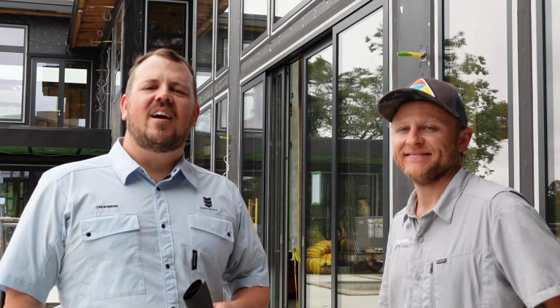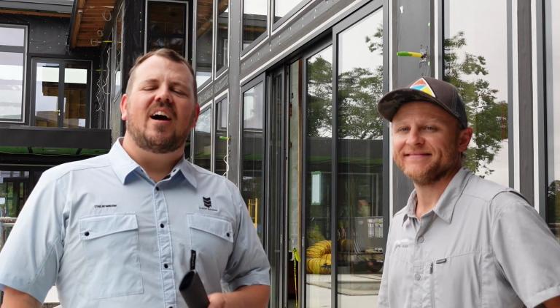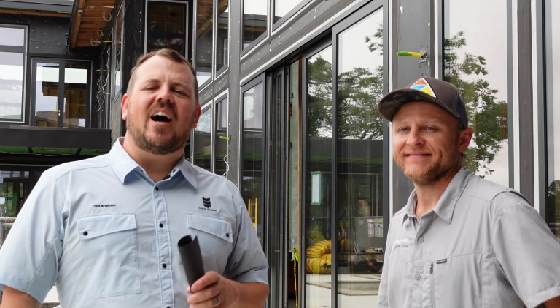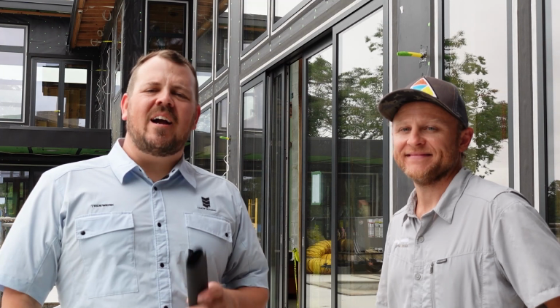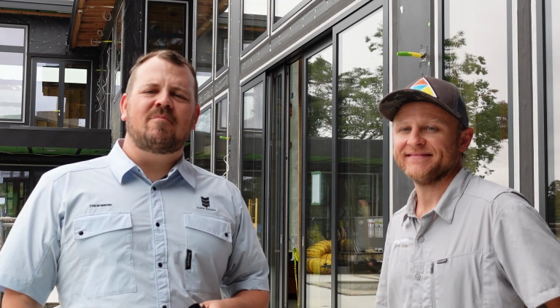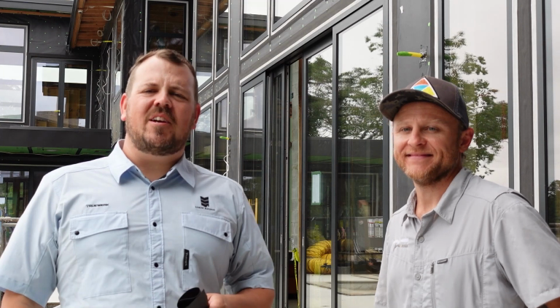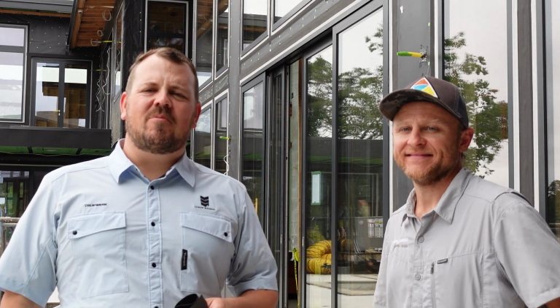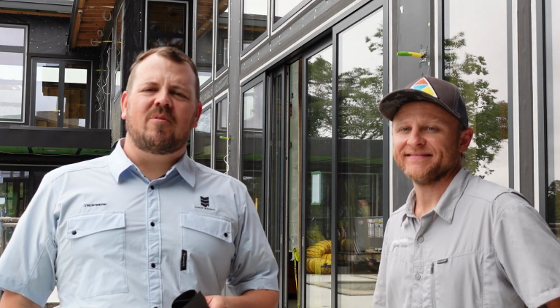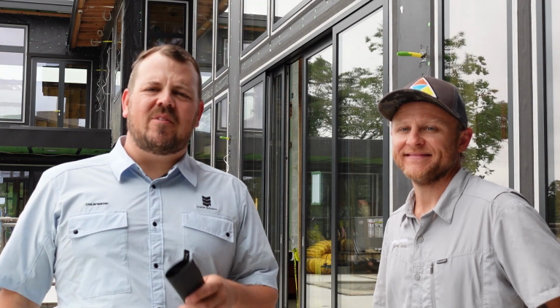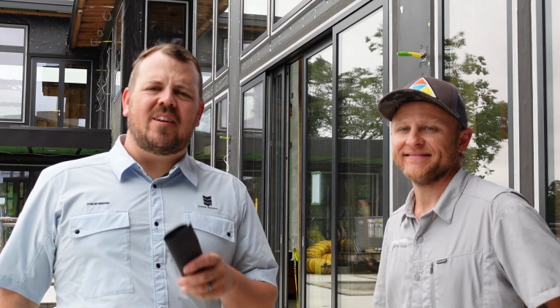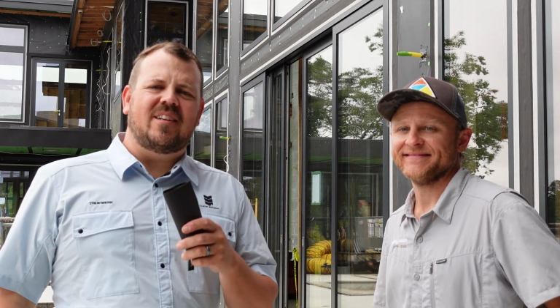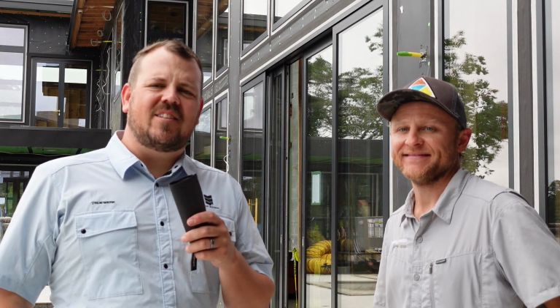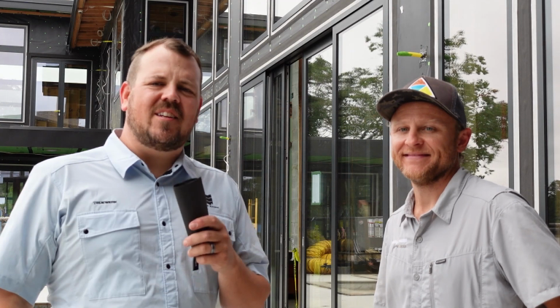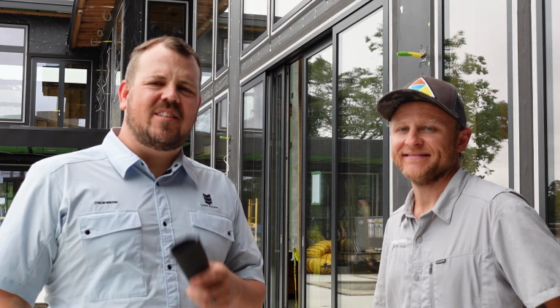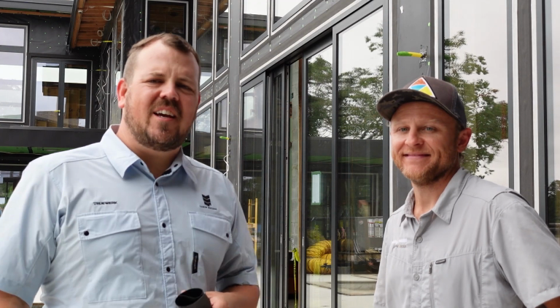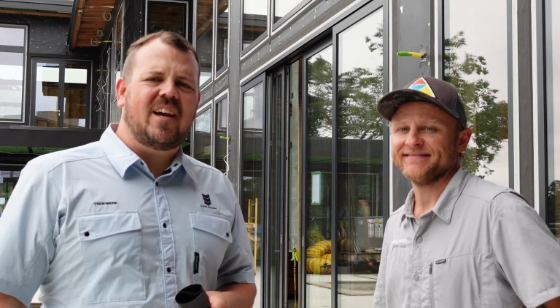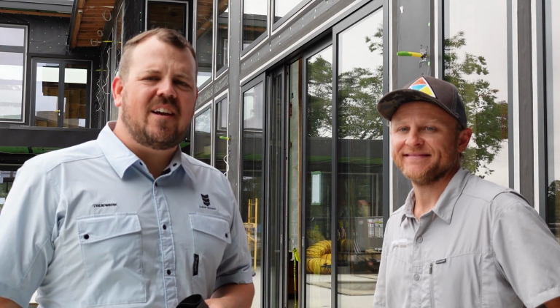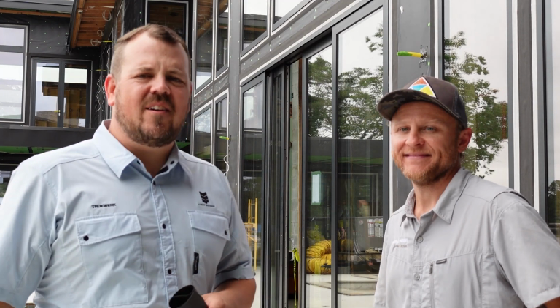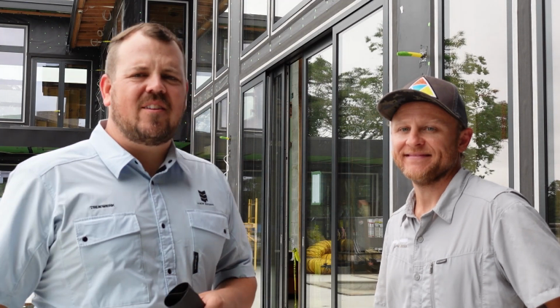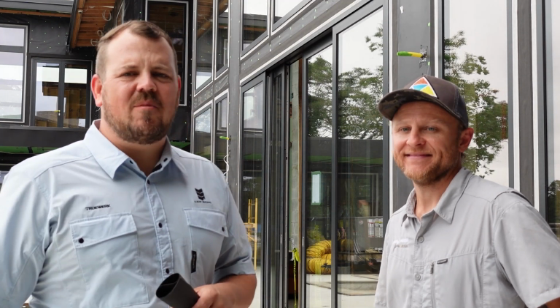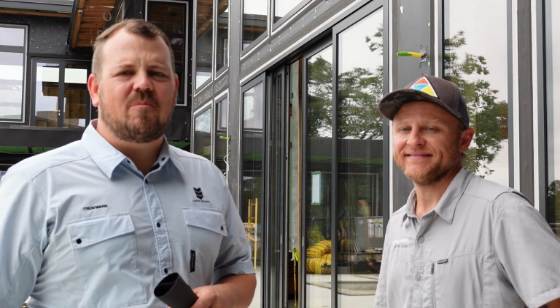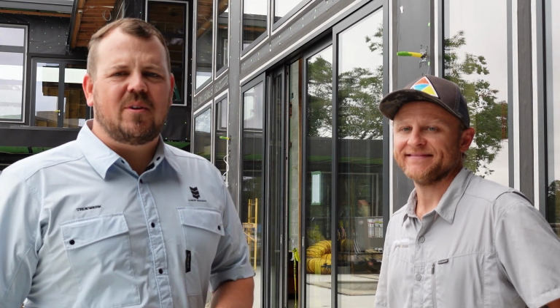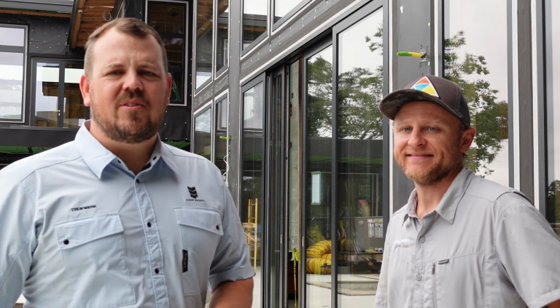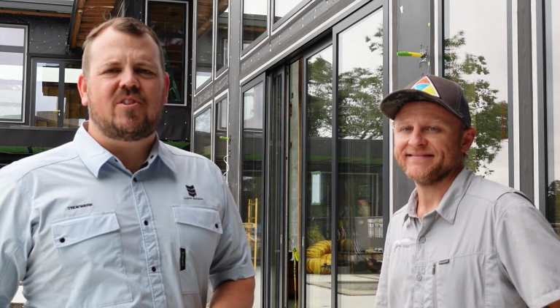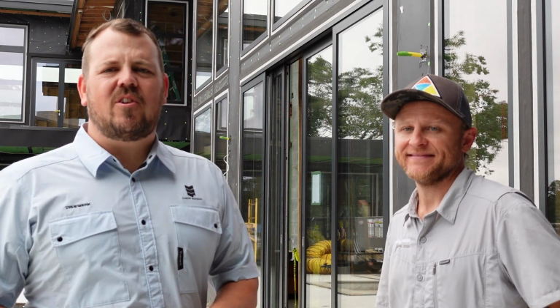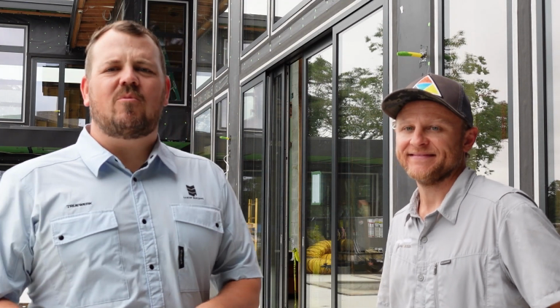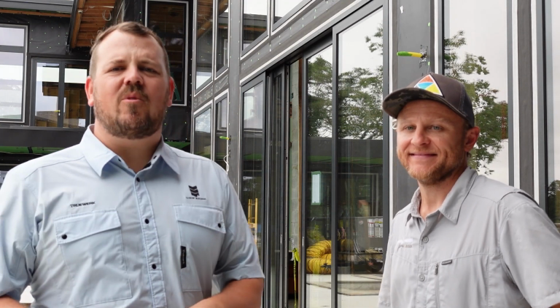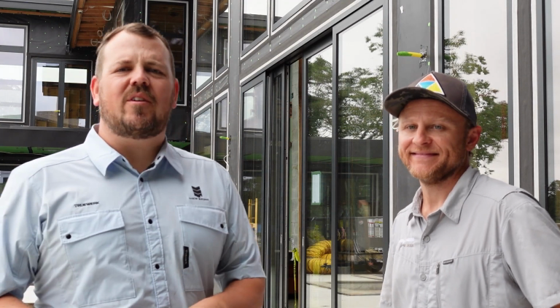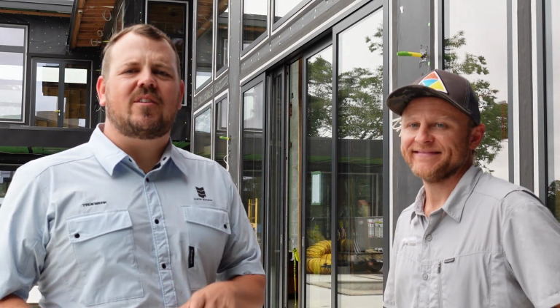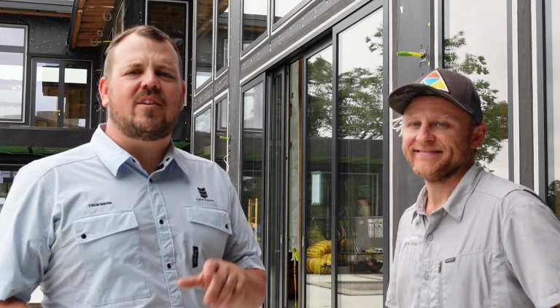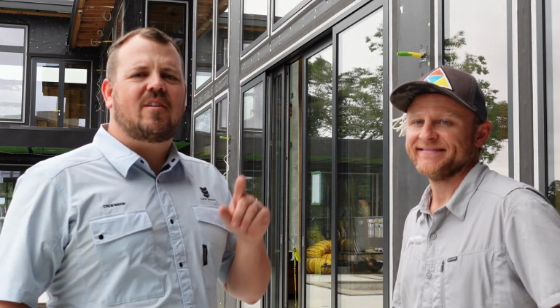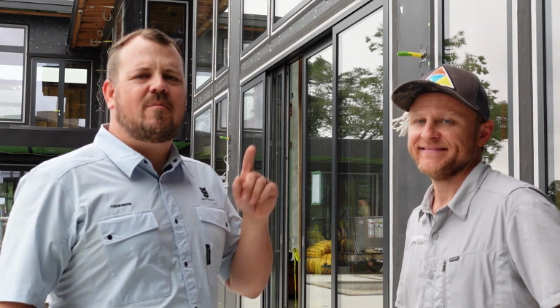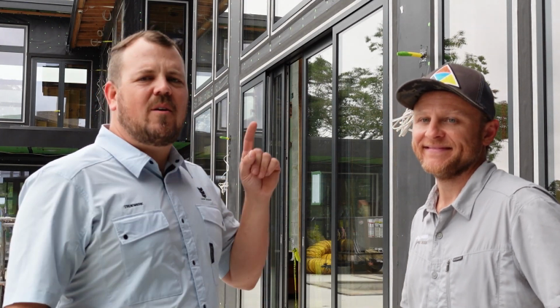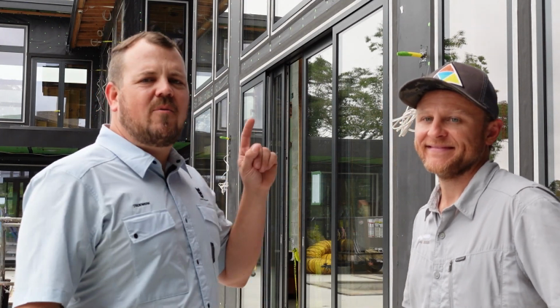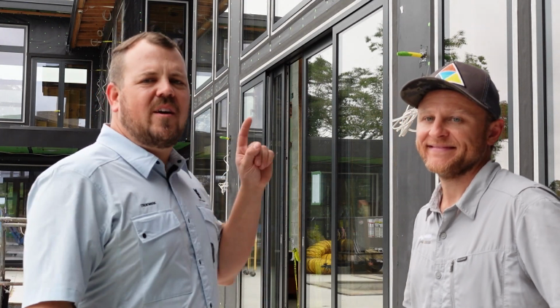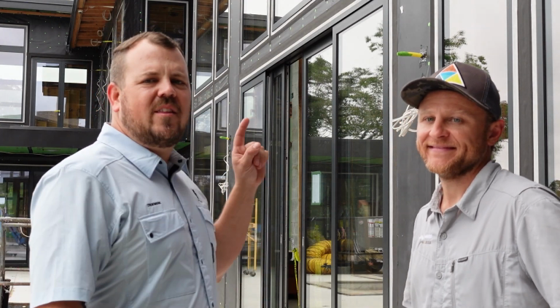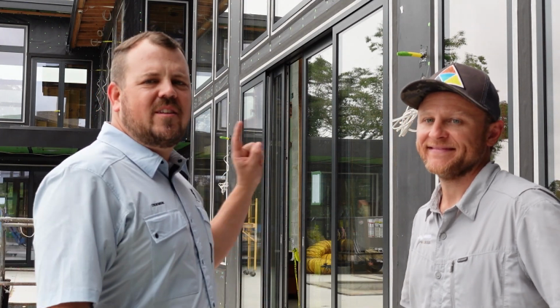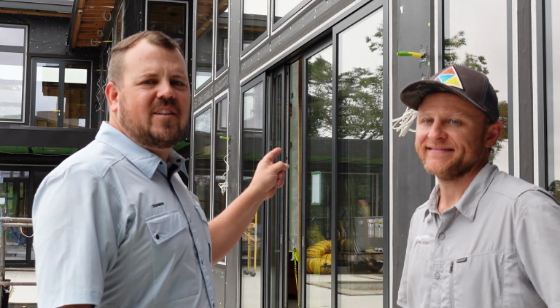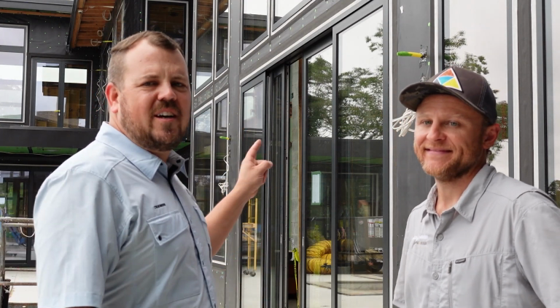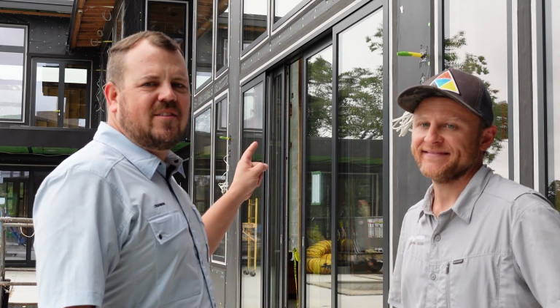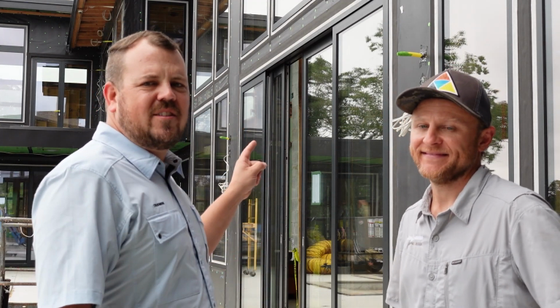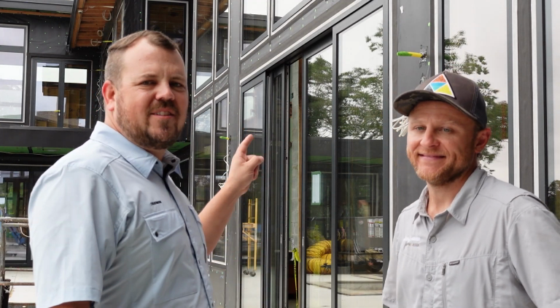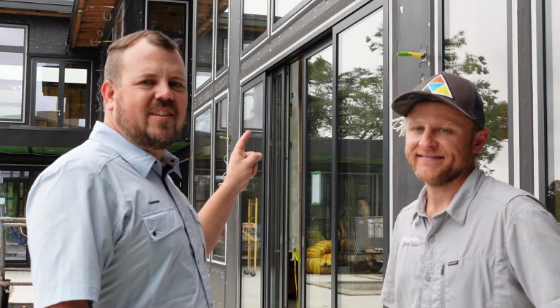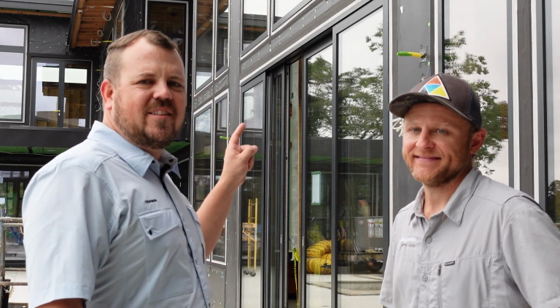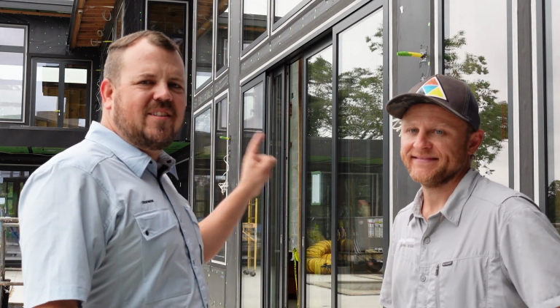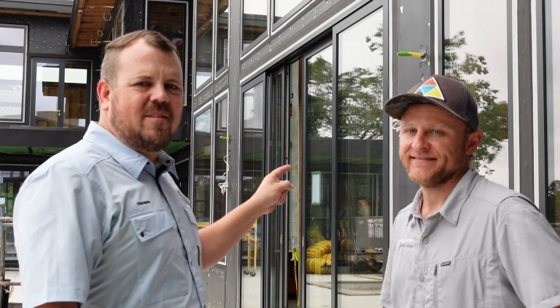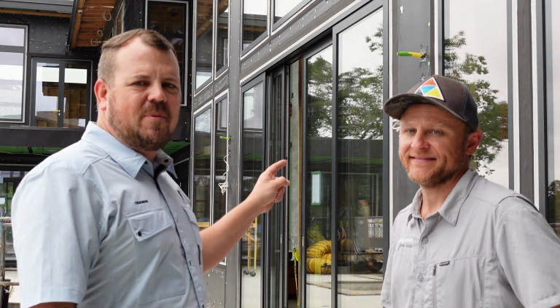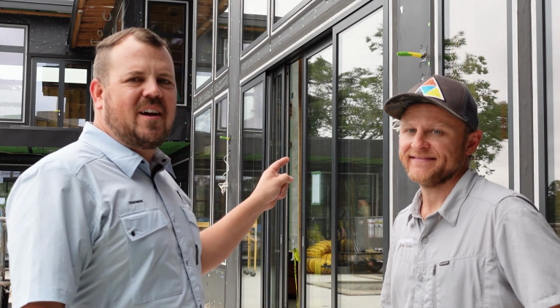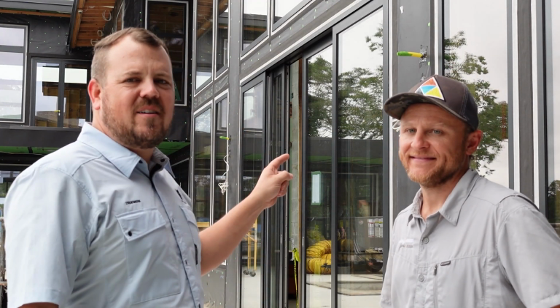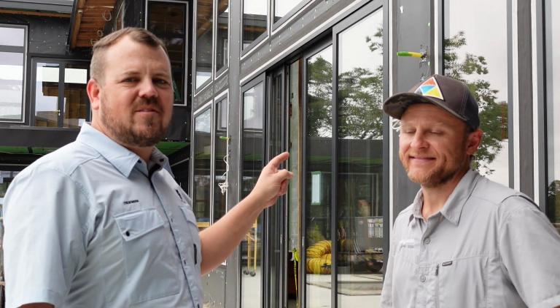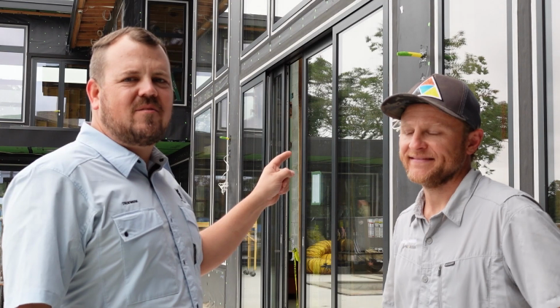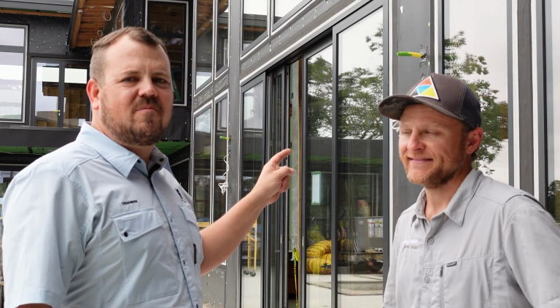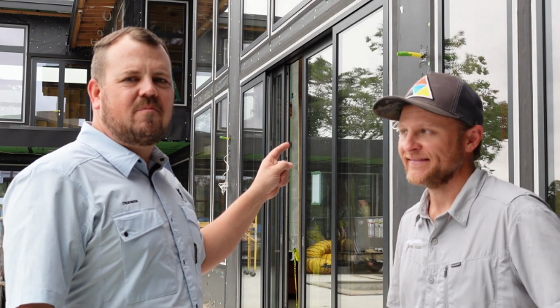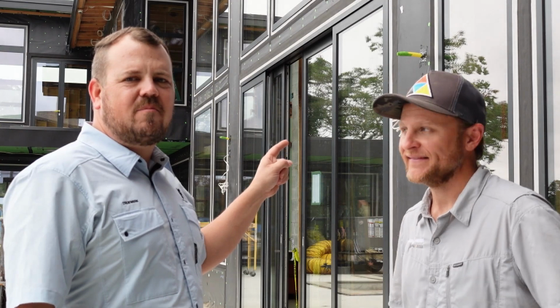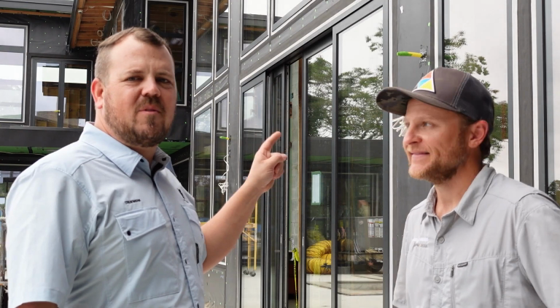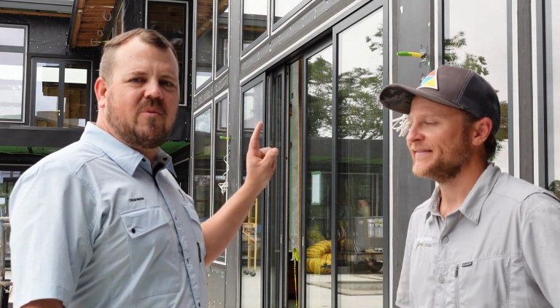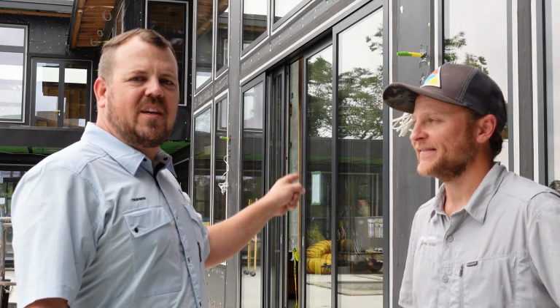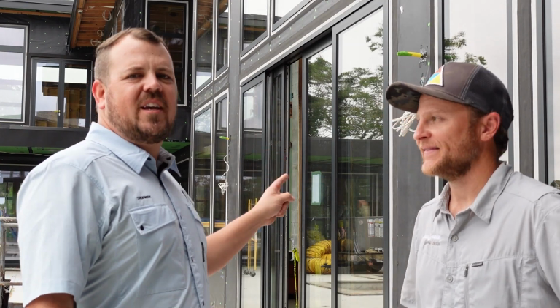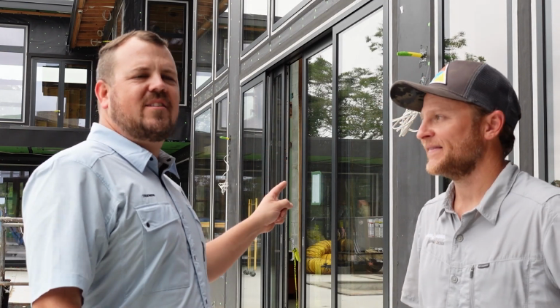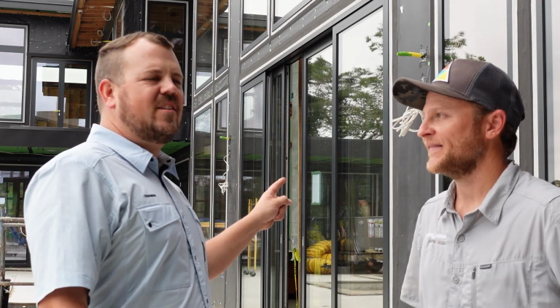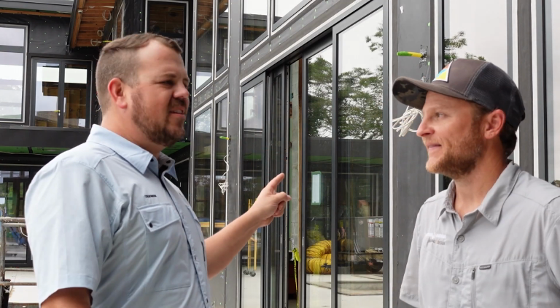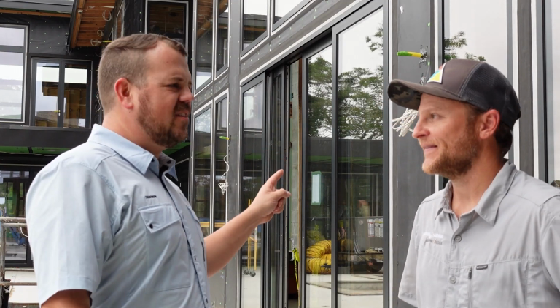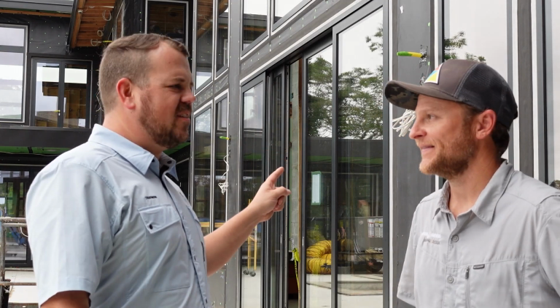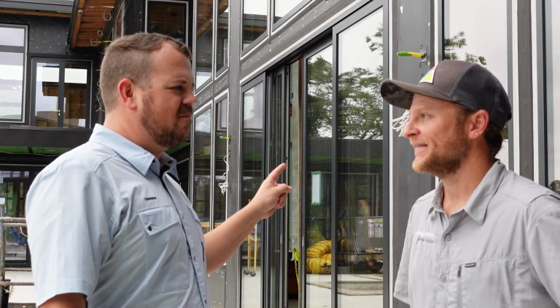I'm Jake Bruton and today on The Build Show we're gonna talk about why this house is a ZIP house, but we can't see any ZIP.